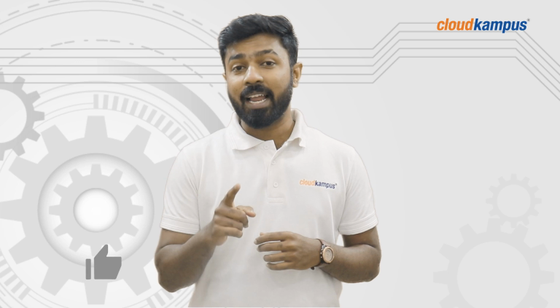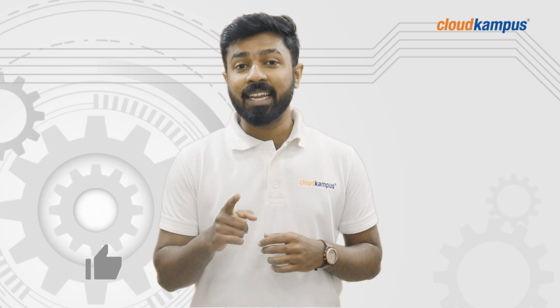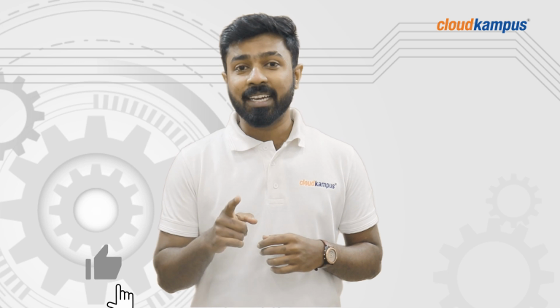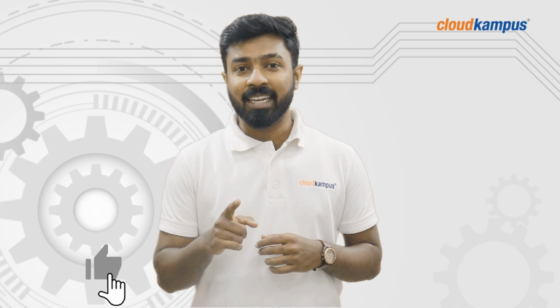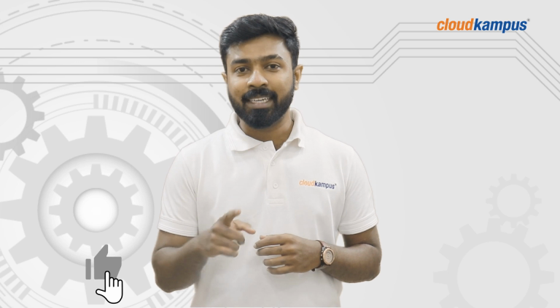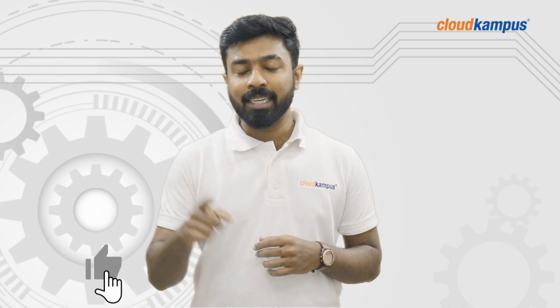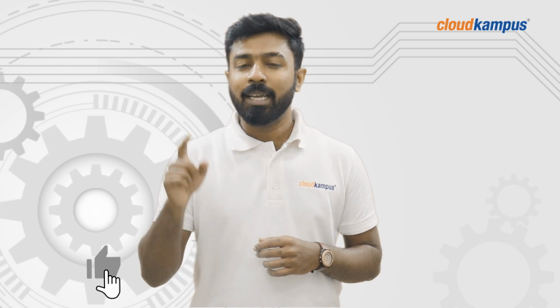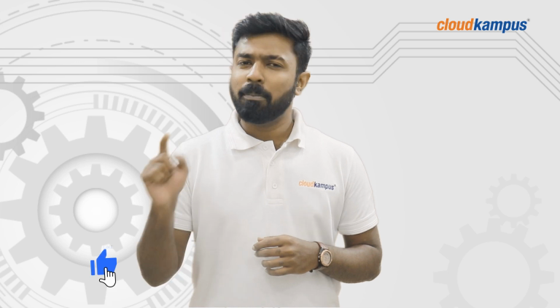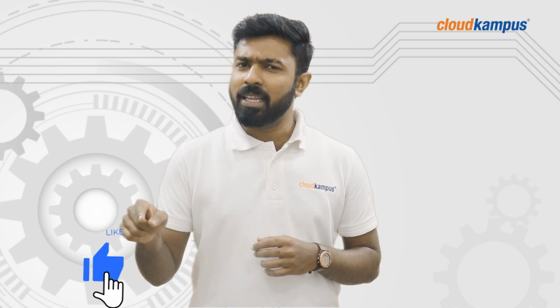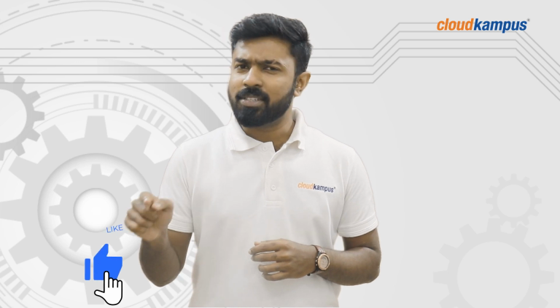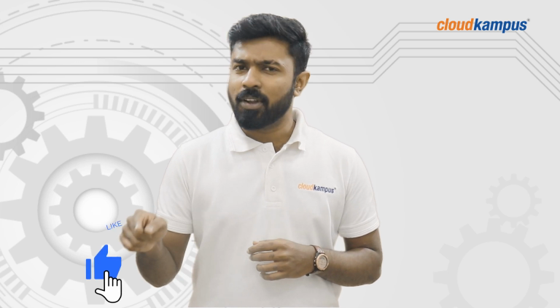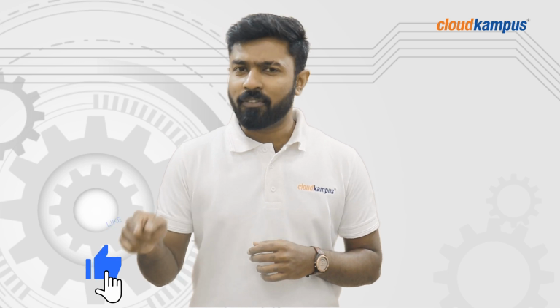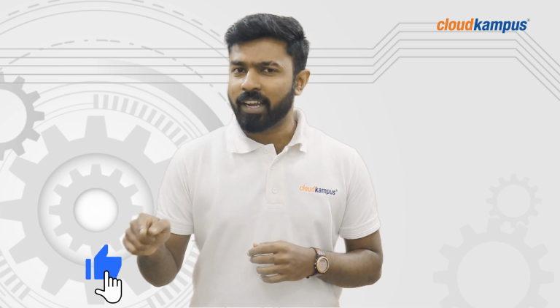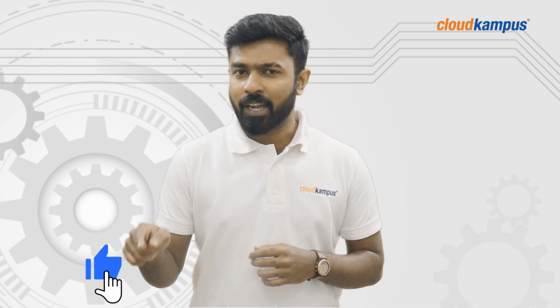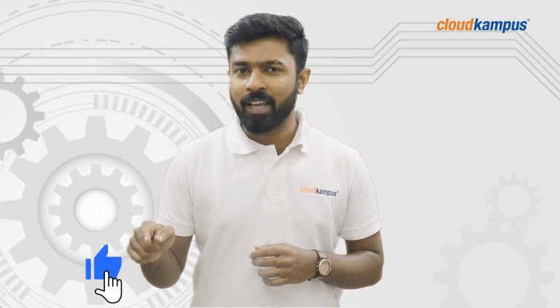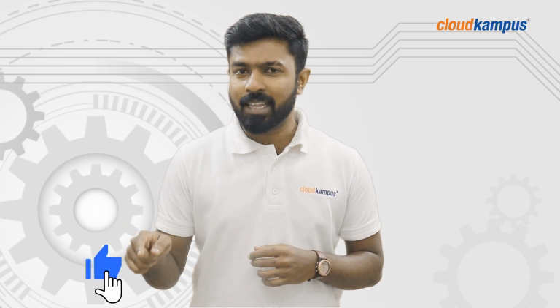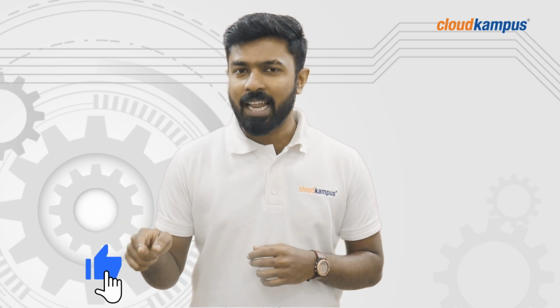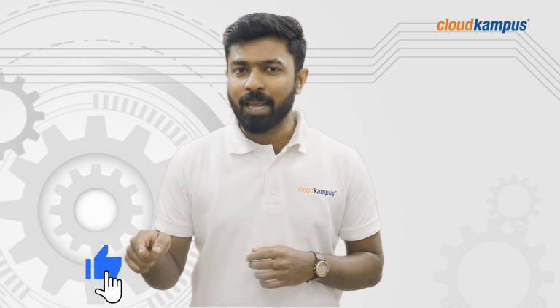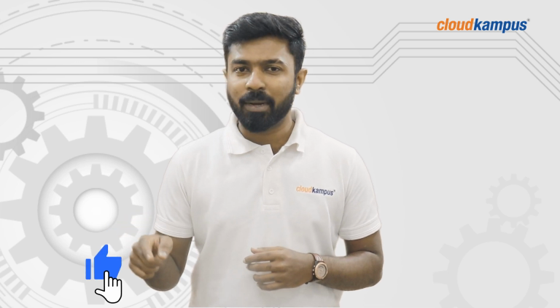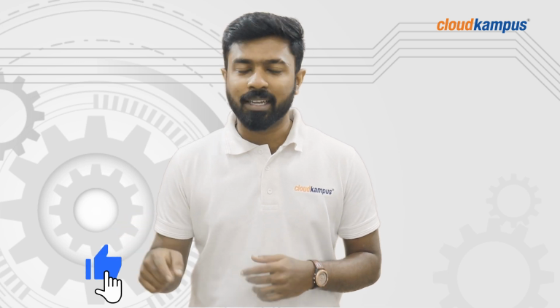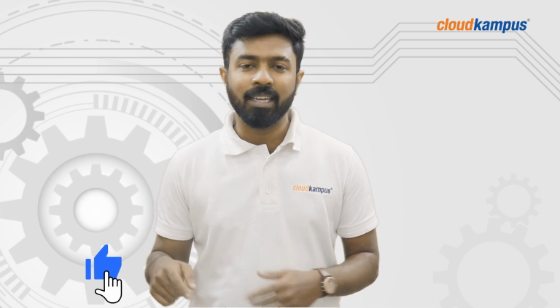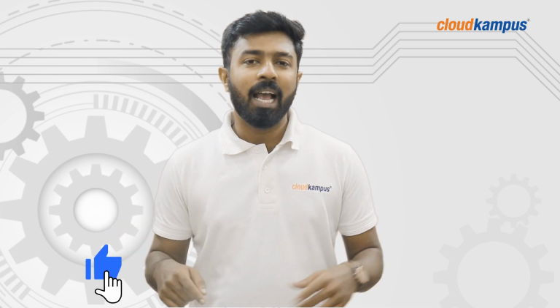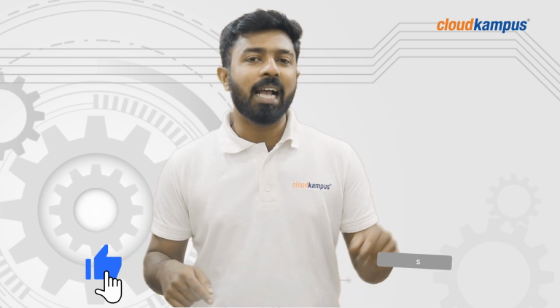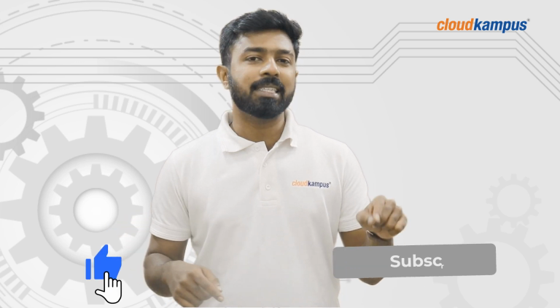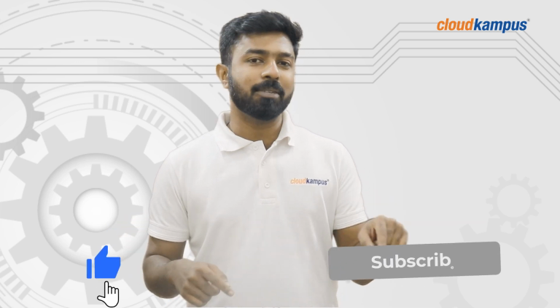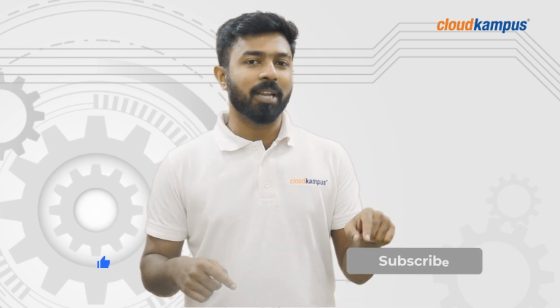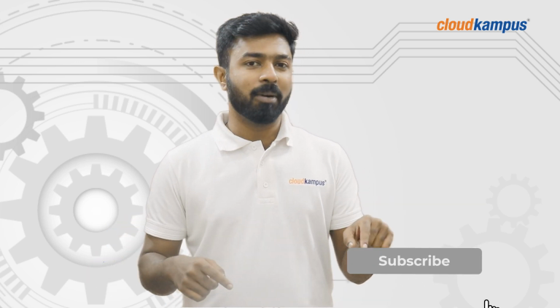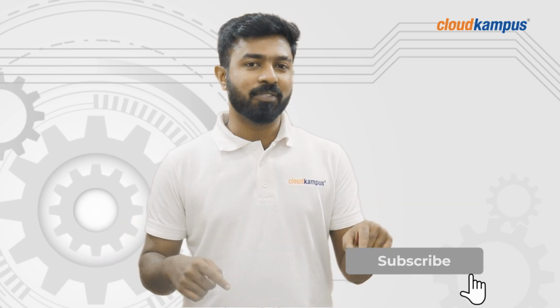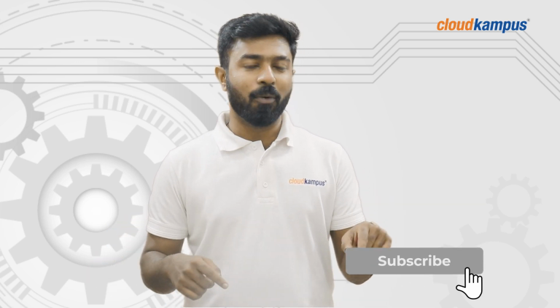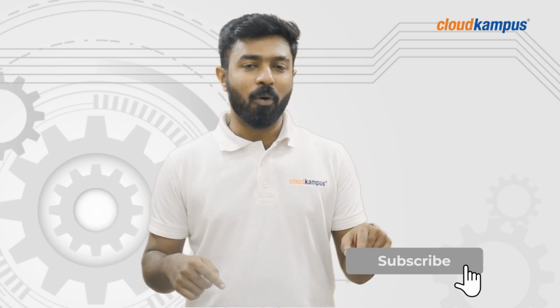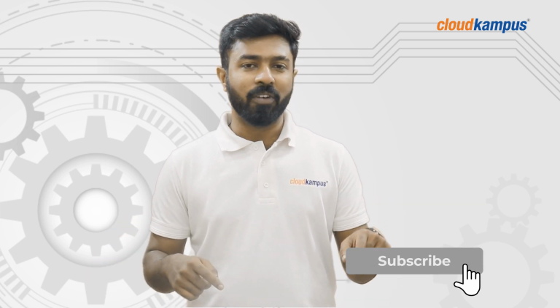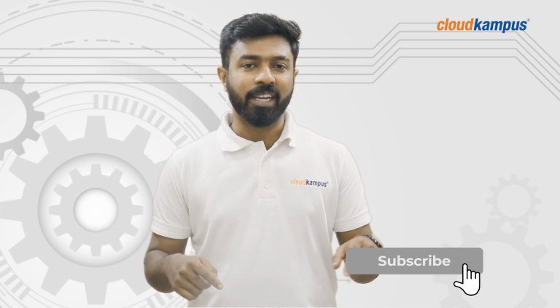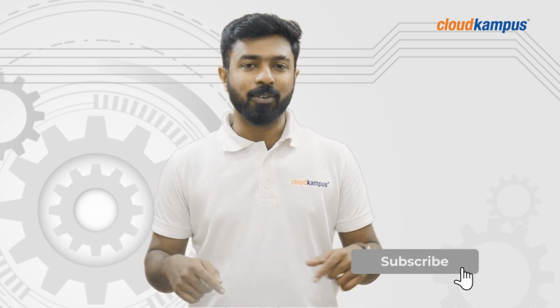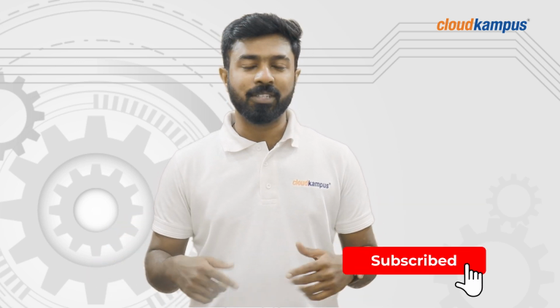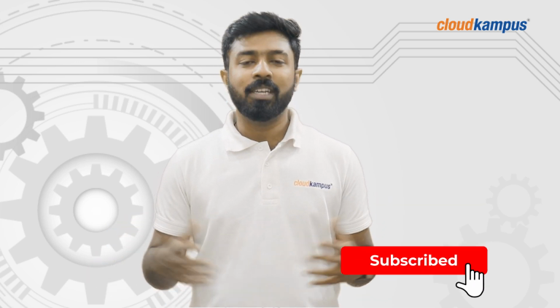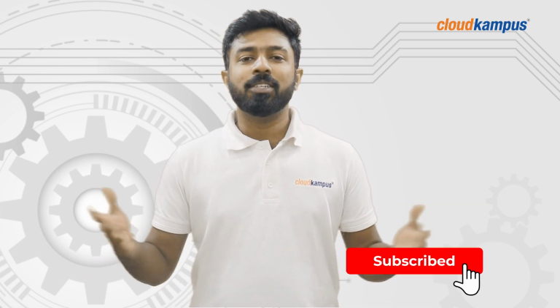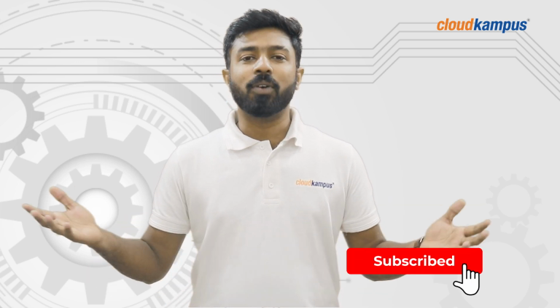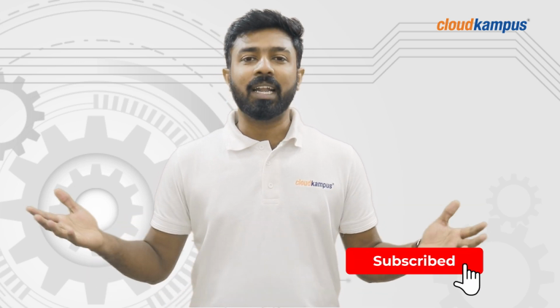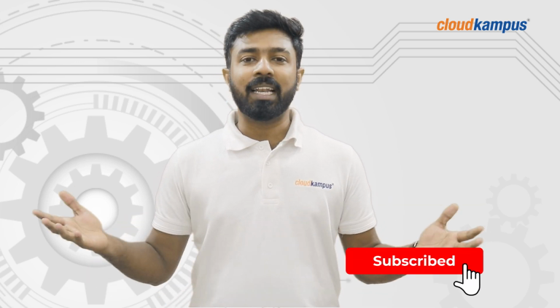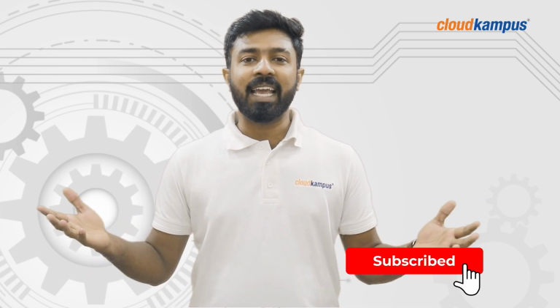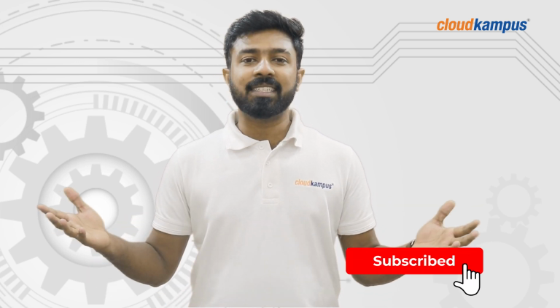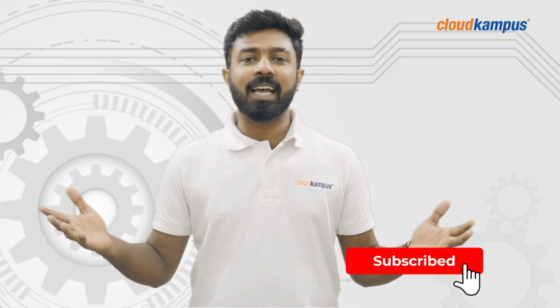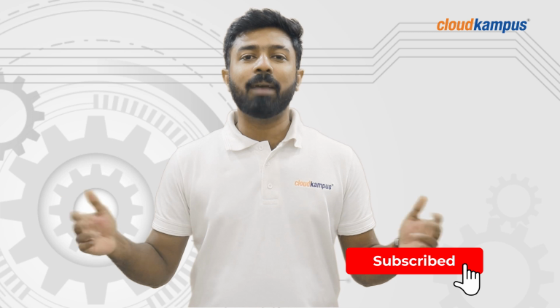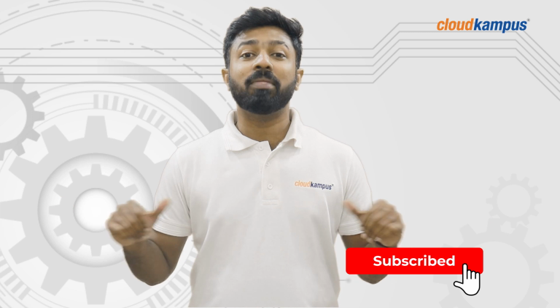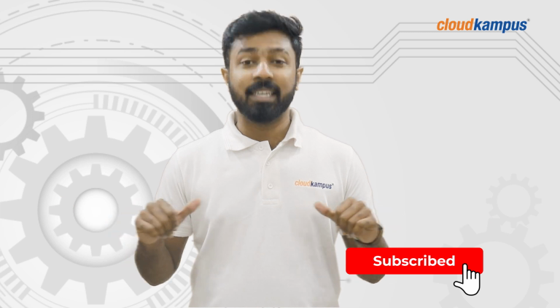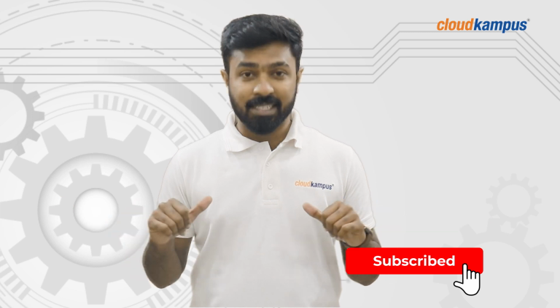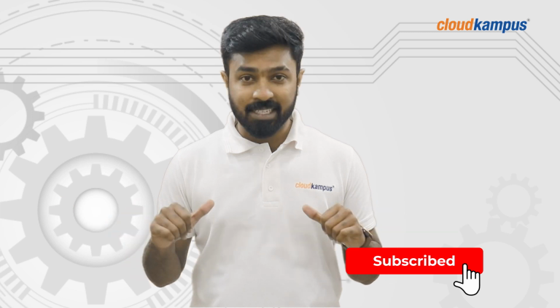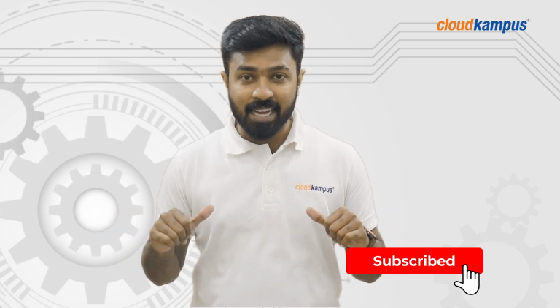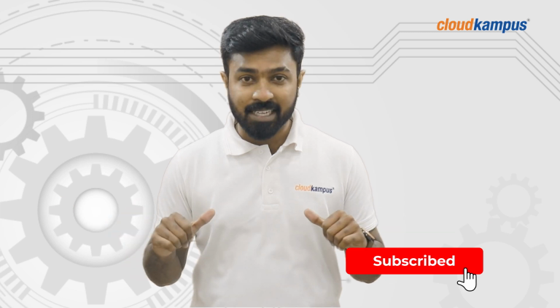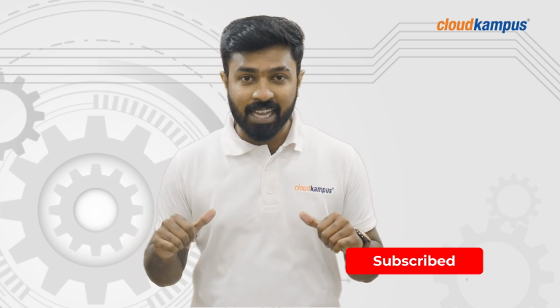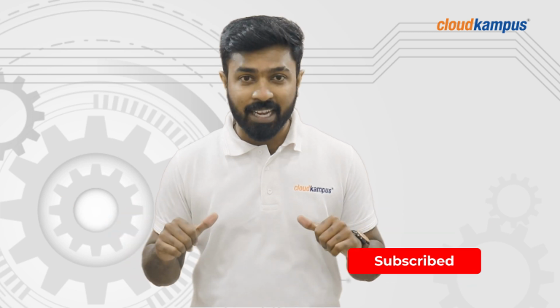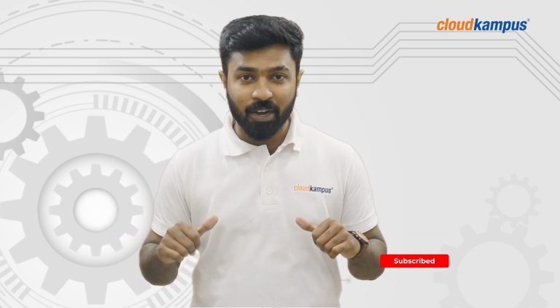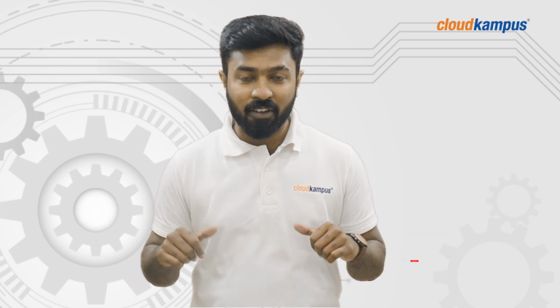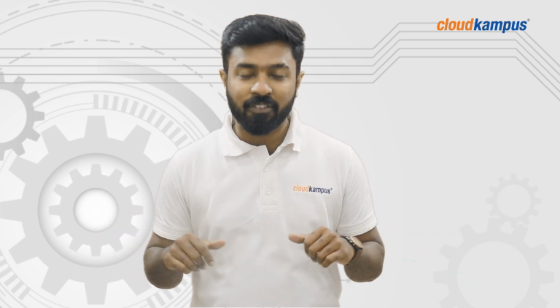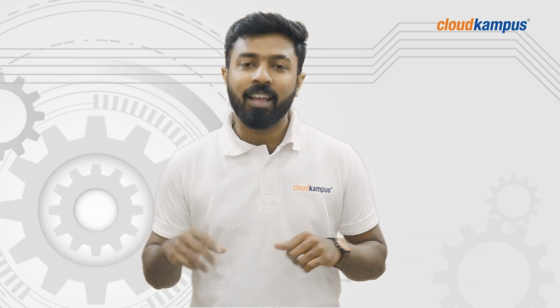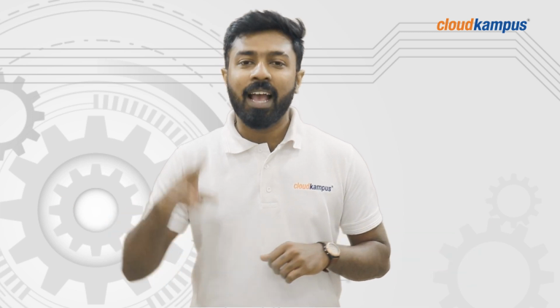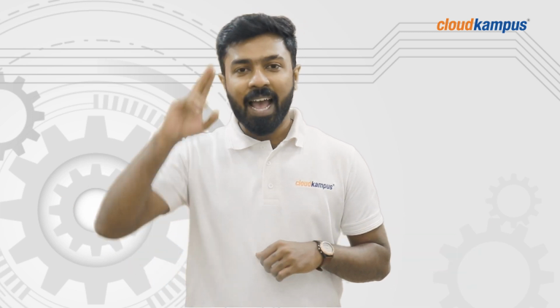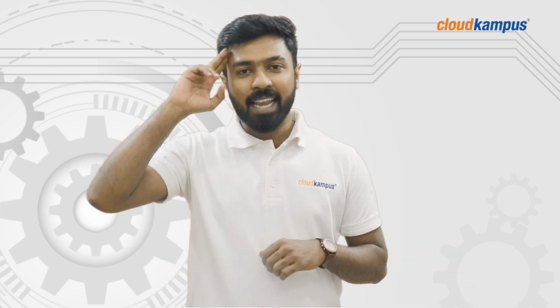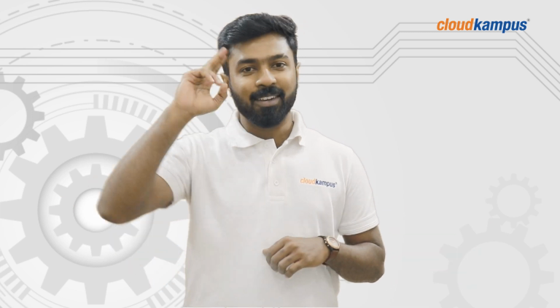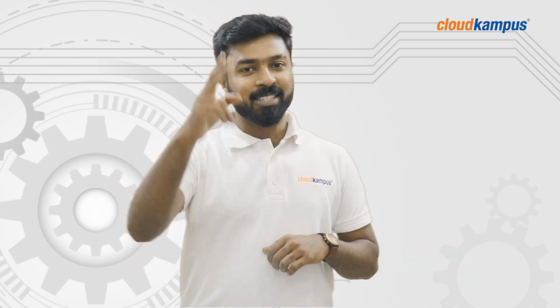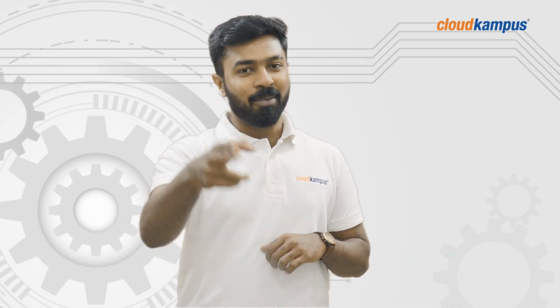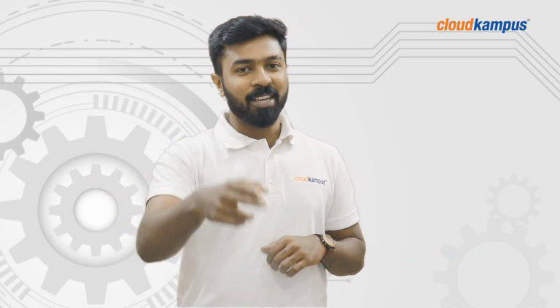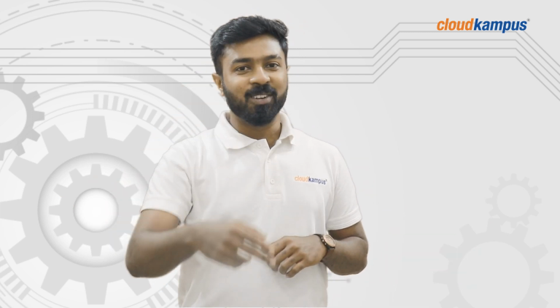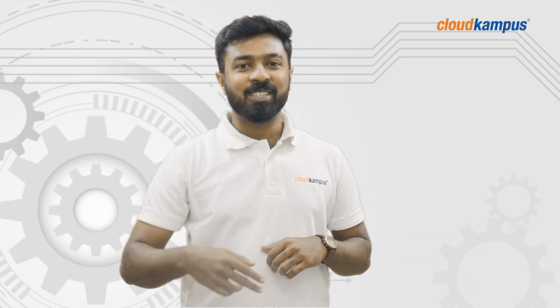If you liked the content, please don't forget to hit the like button and subscribe for more videos. Until next time, this is Nishank signing off. Adios Amigos.